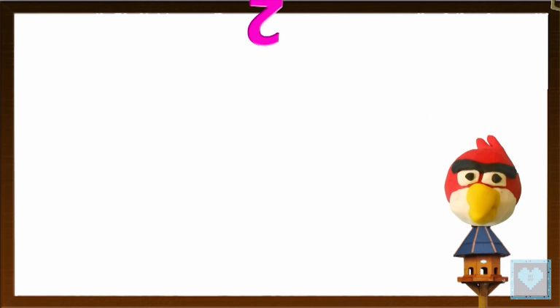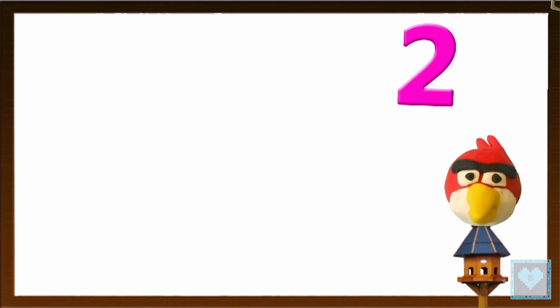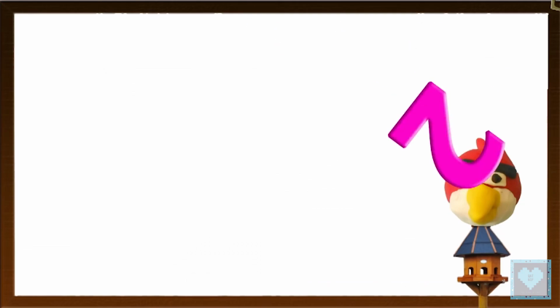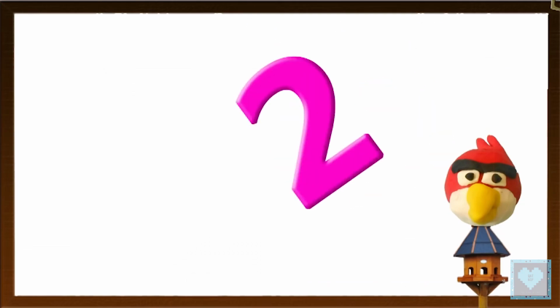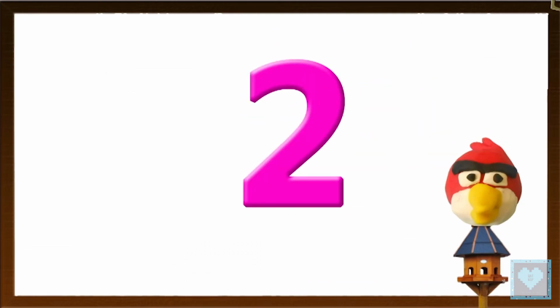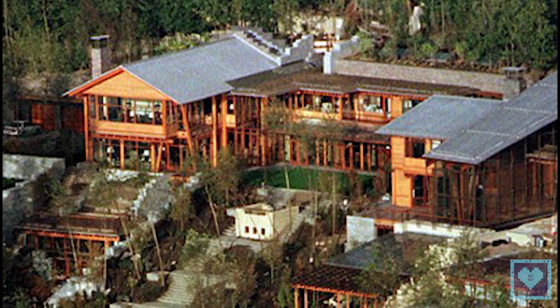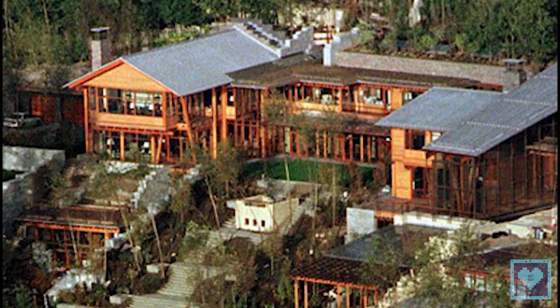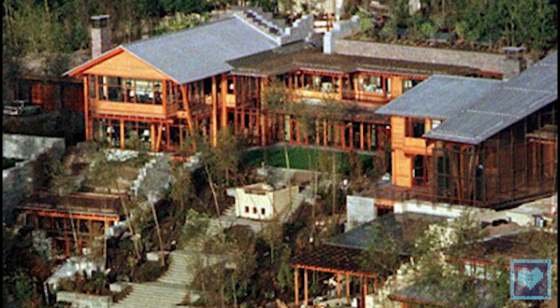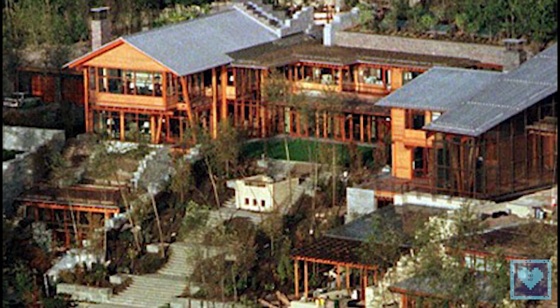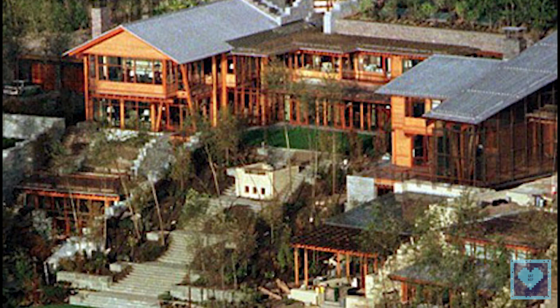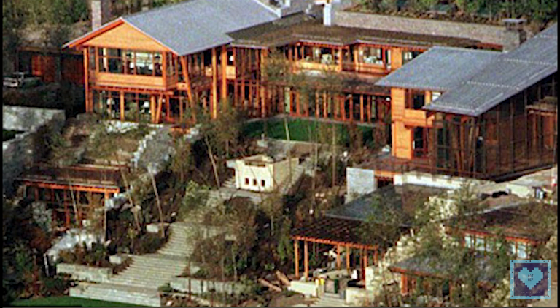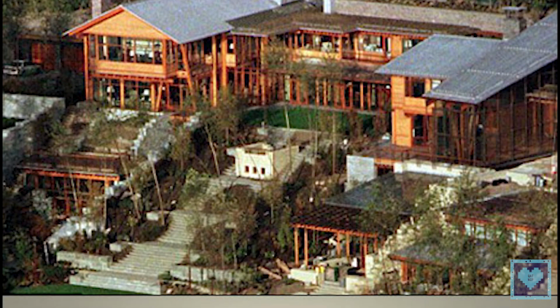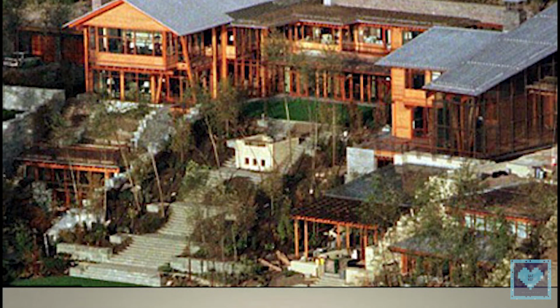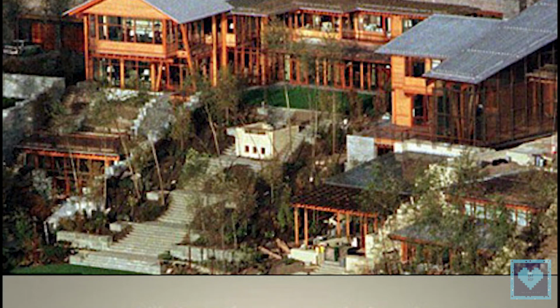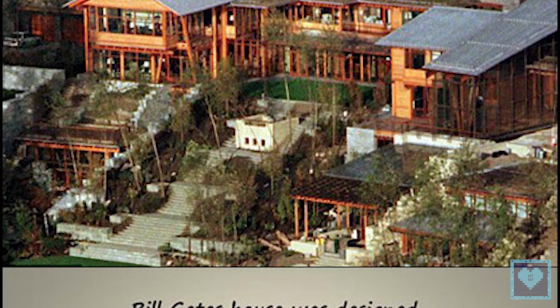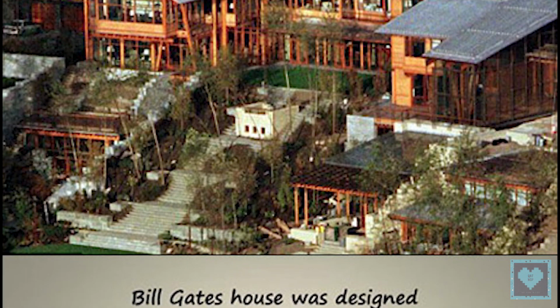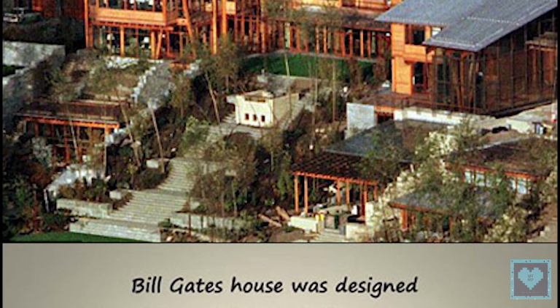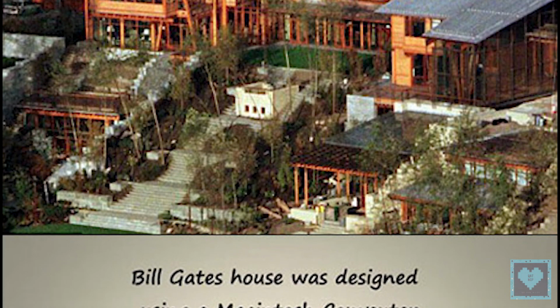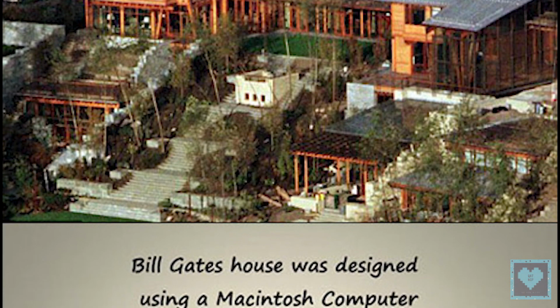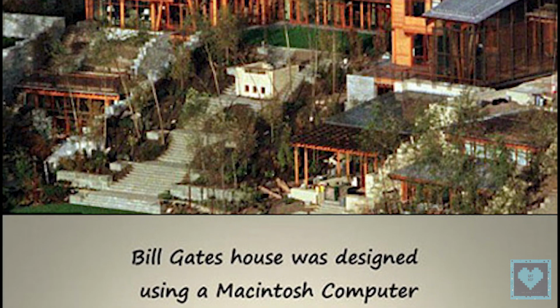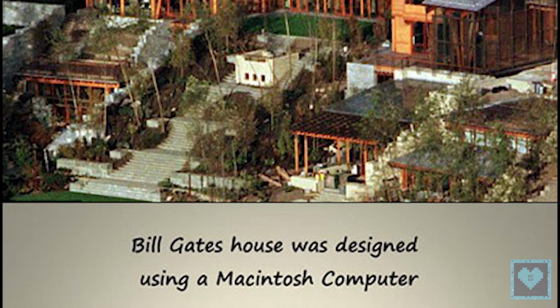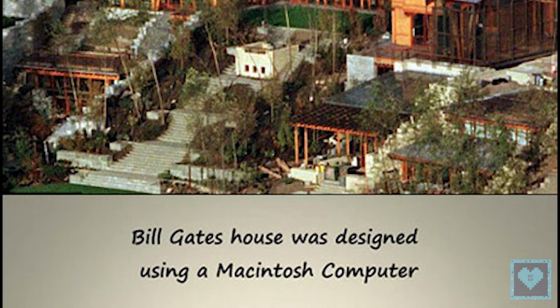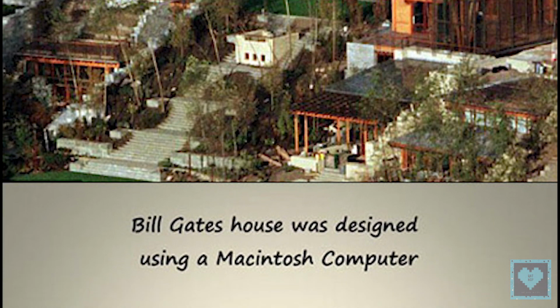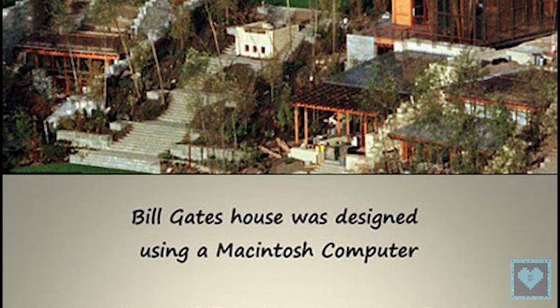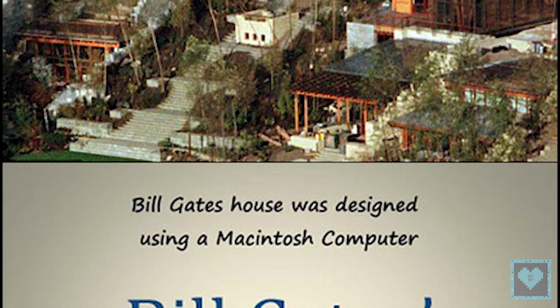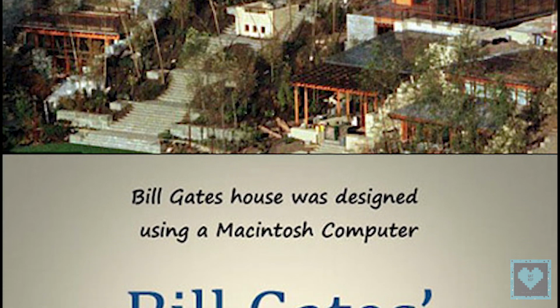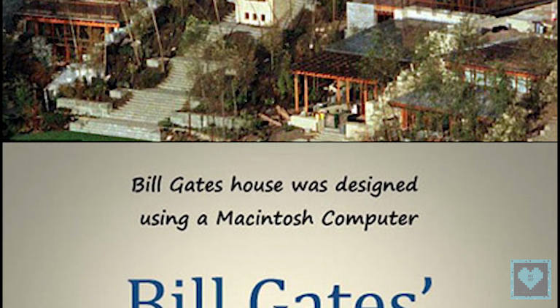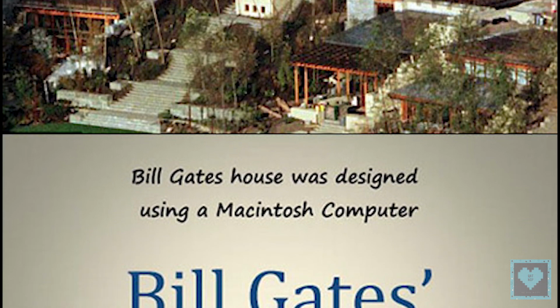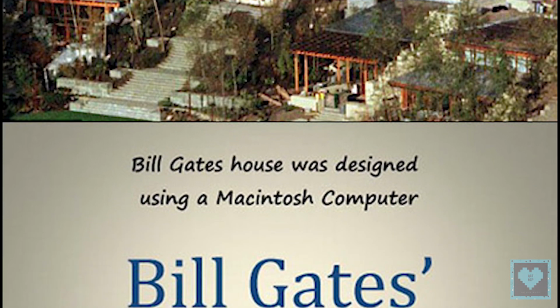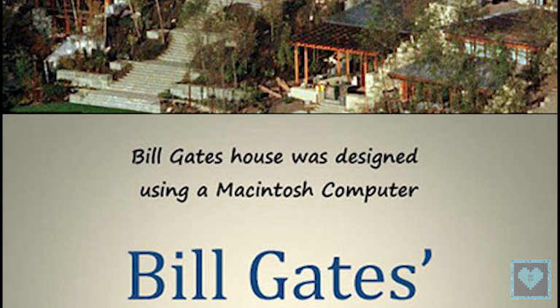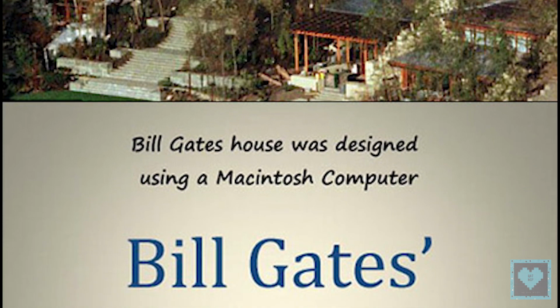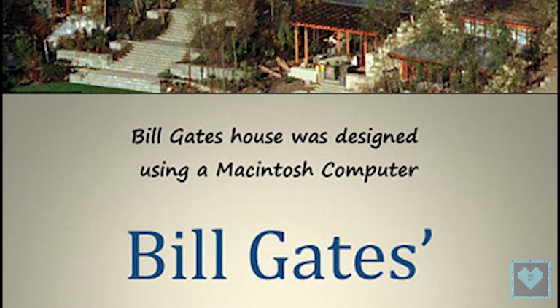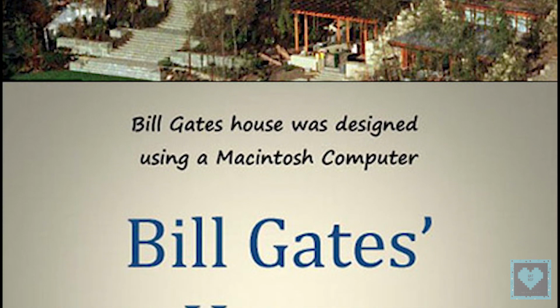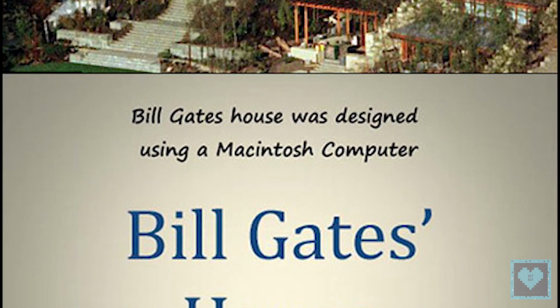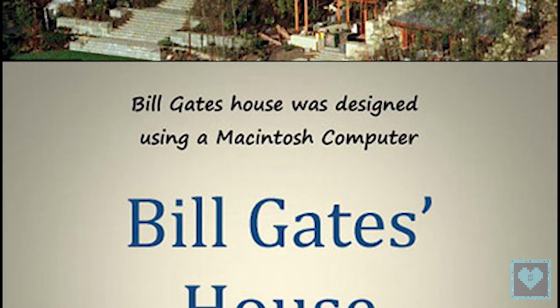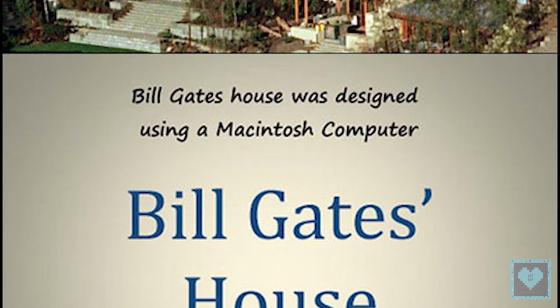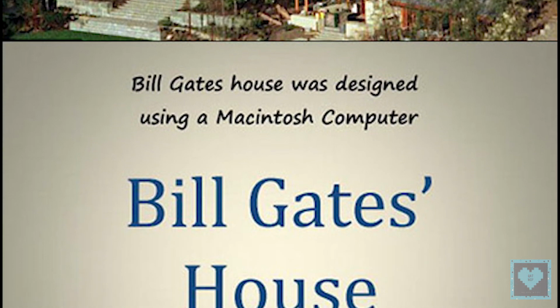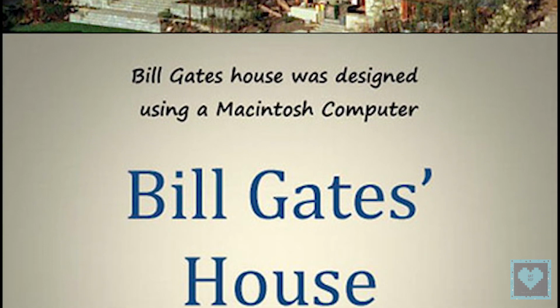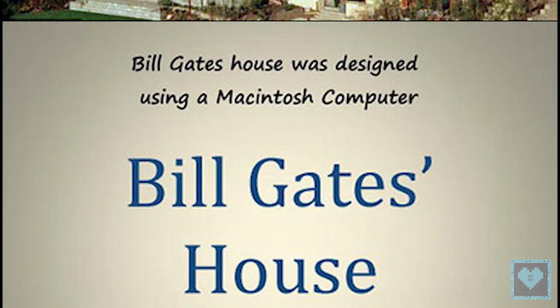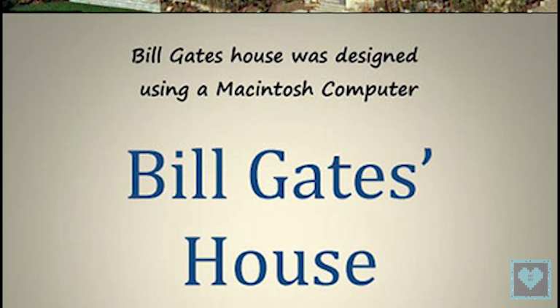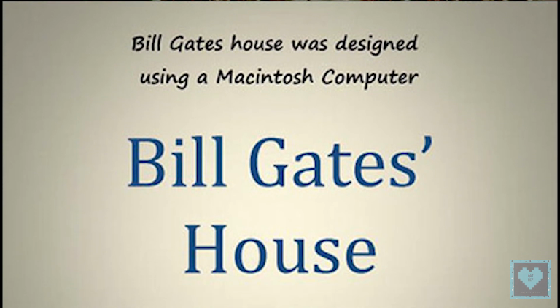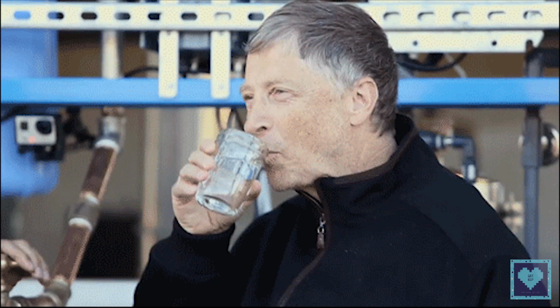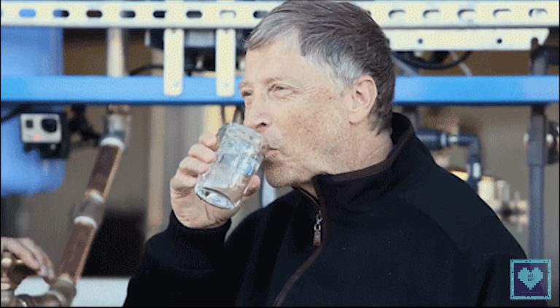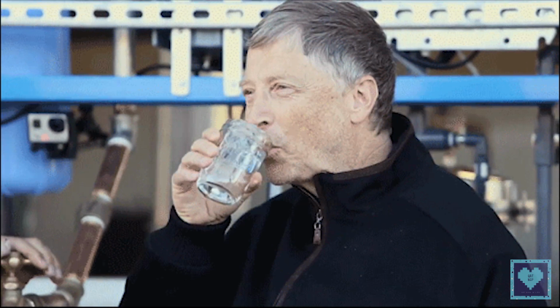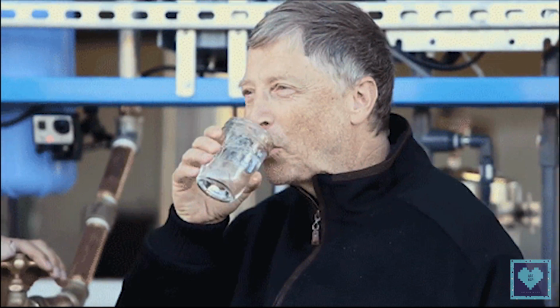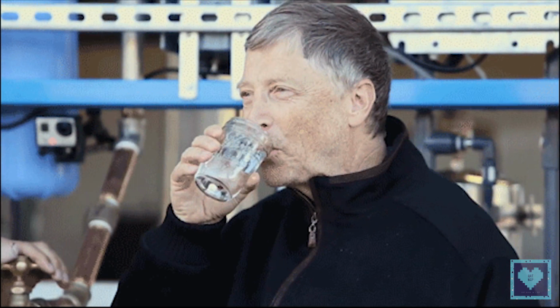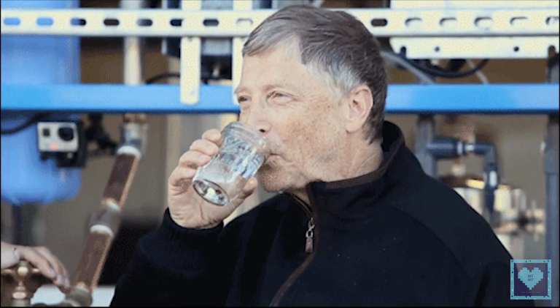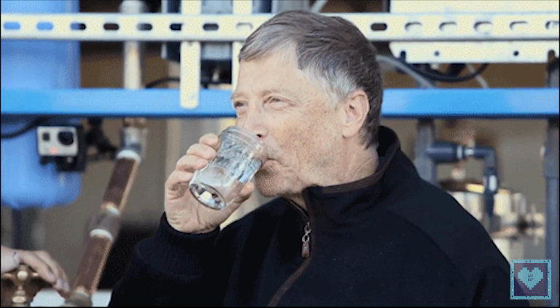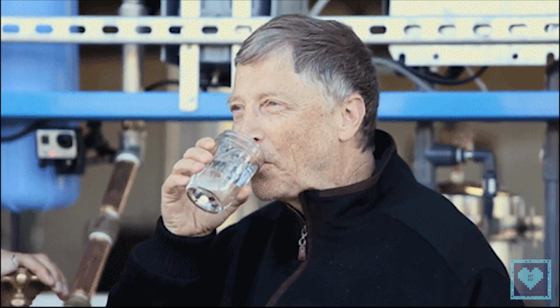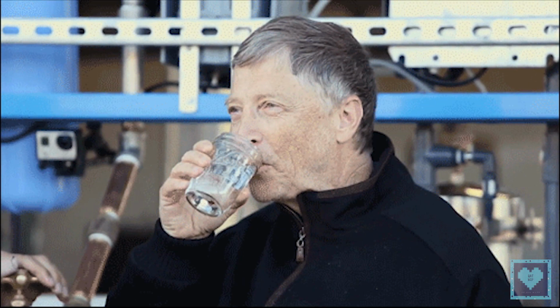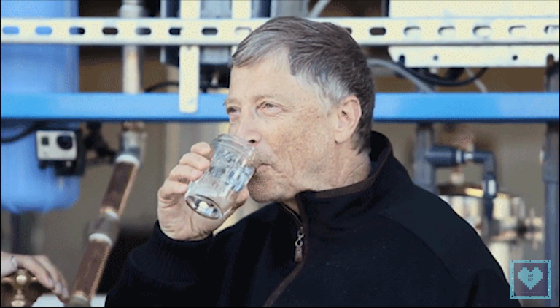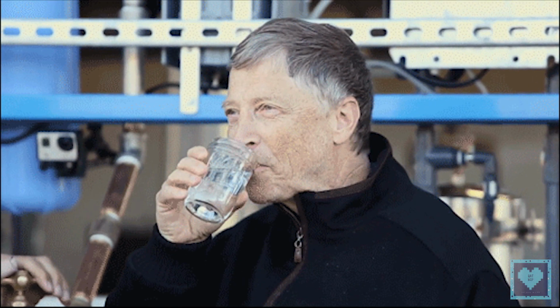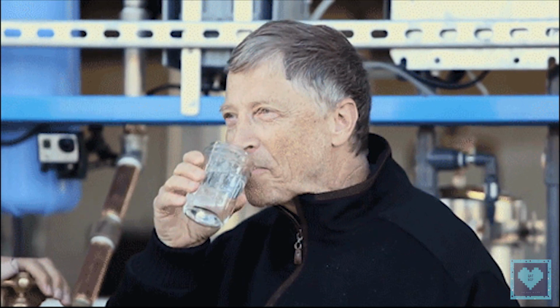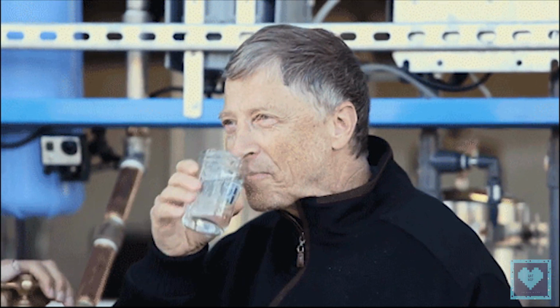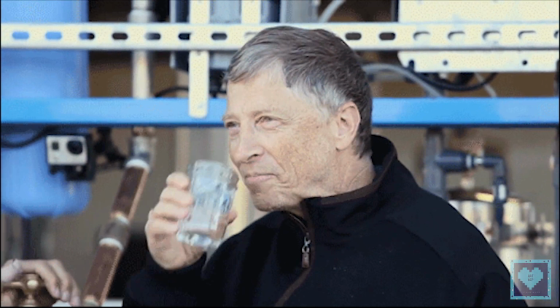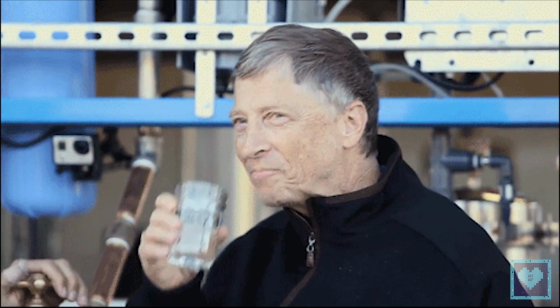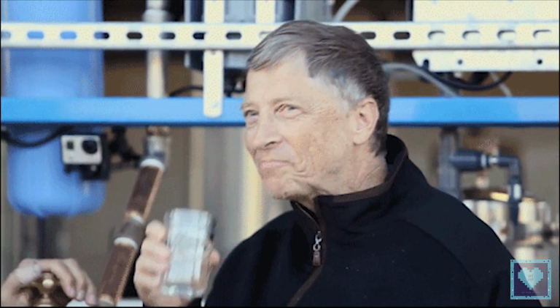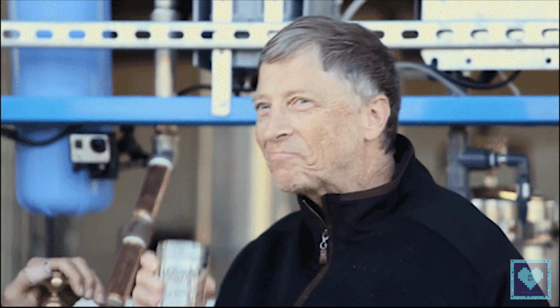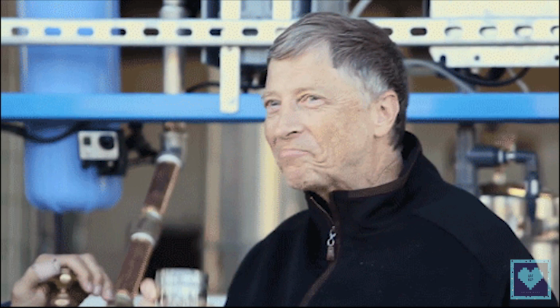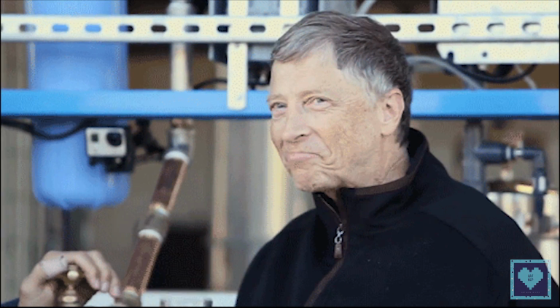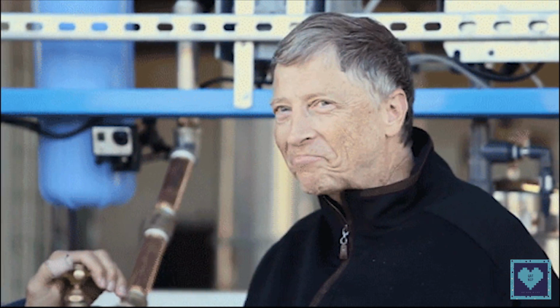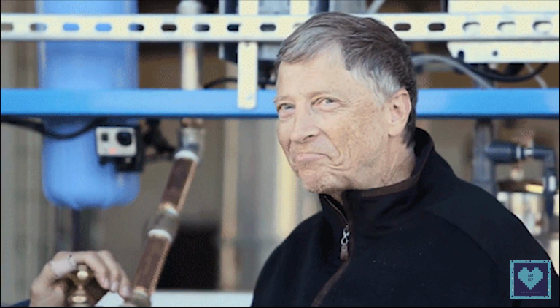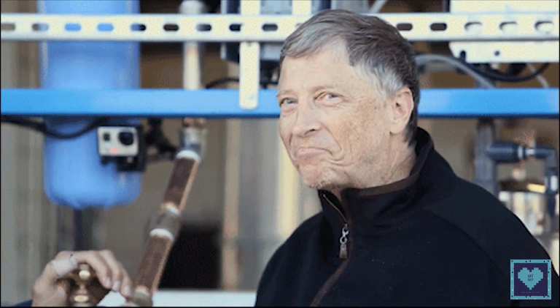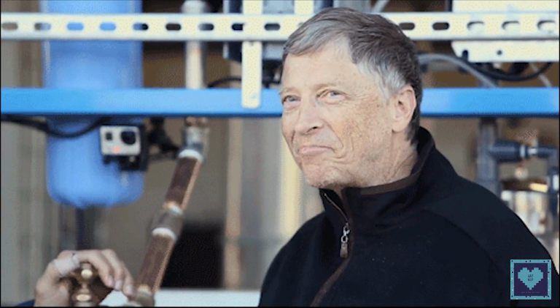Second, the house where Bill Gates lives was designed using a Macintosh computer — a Mac computer from Apple.